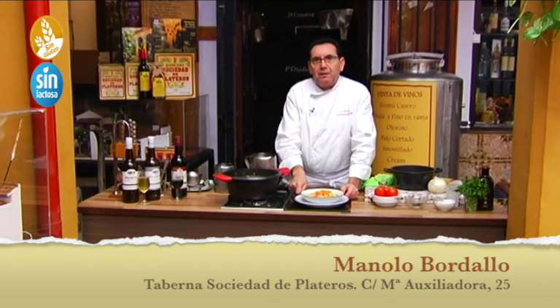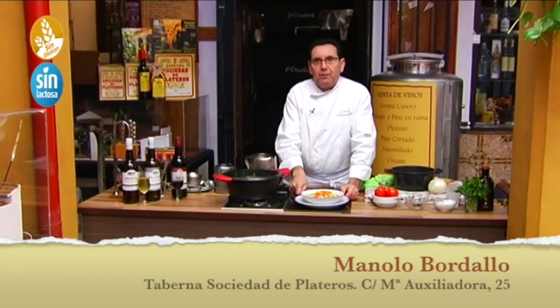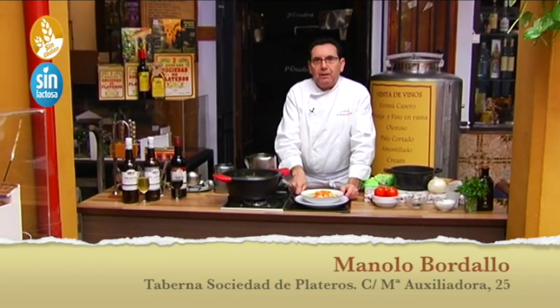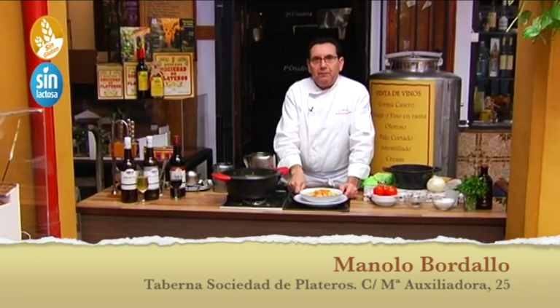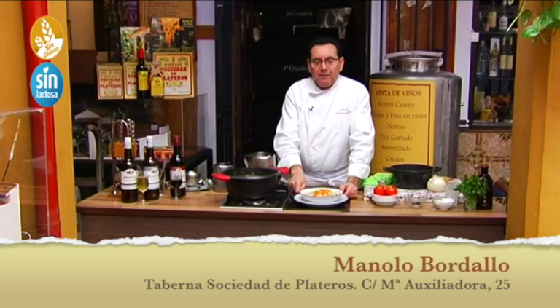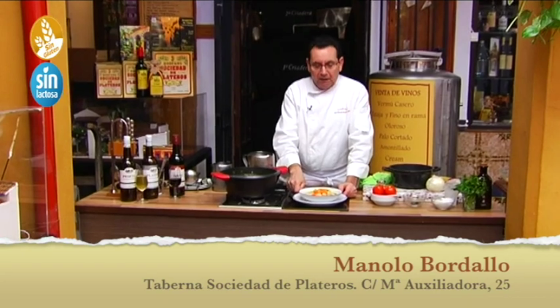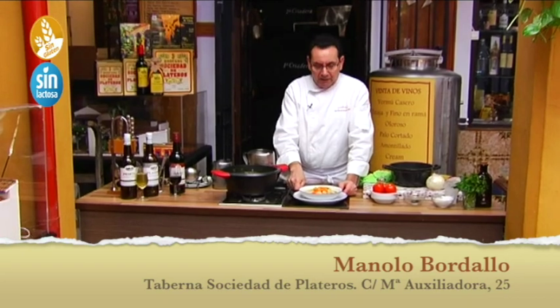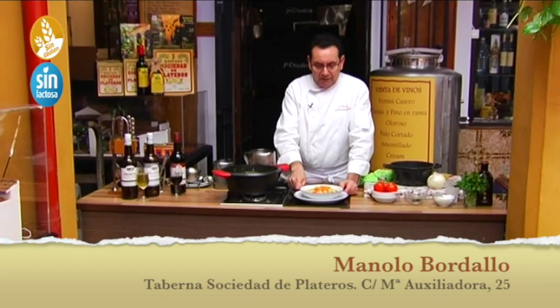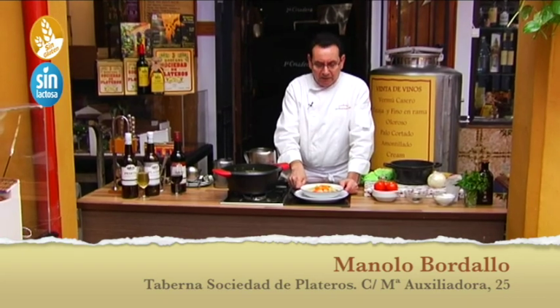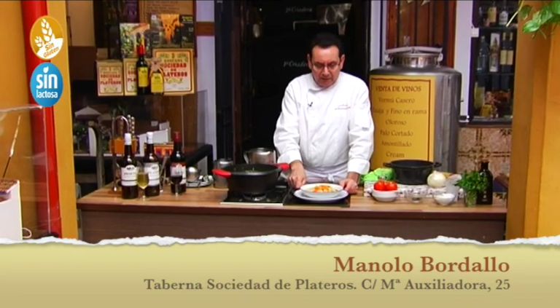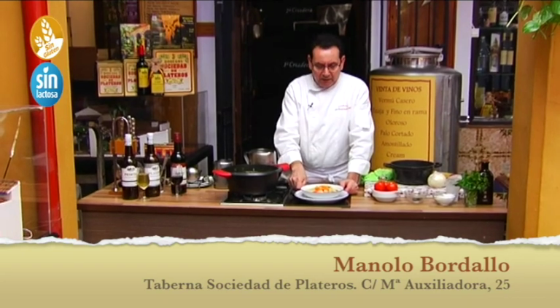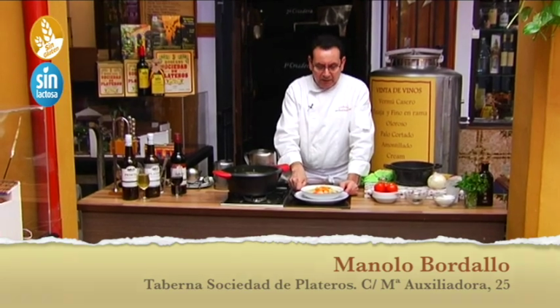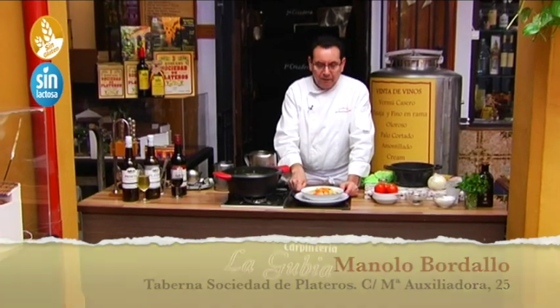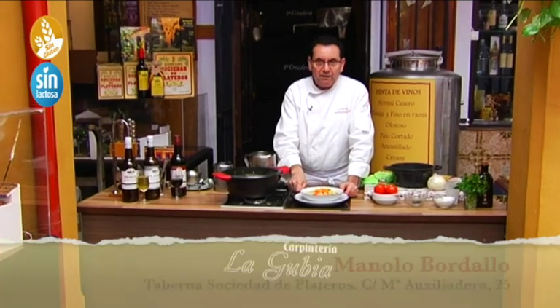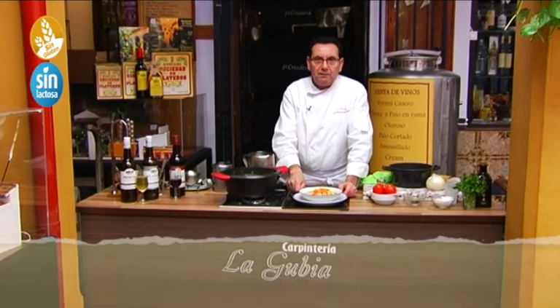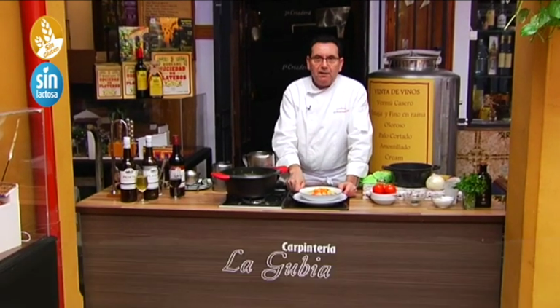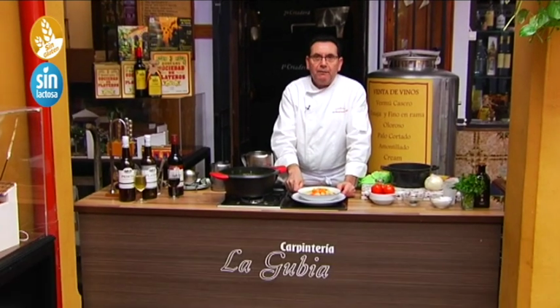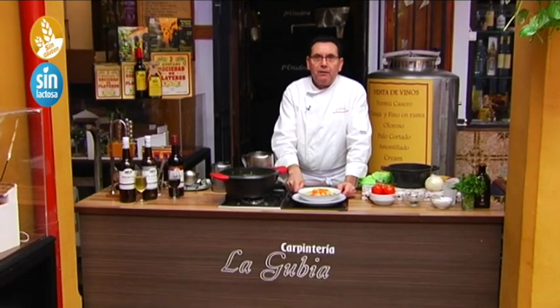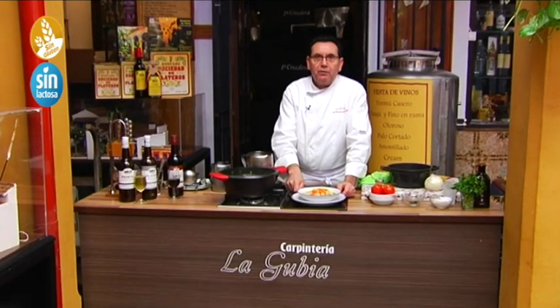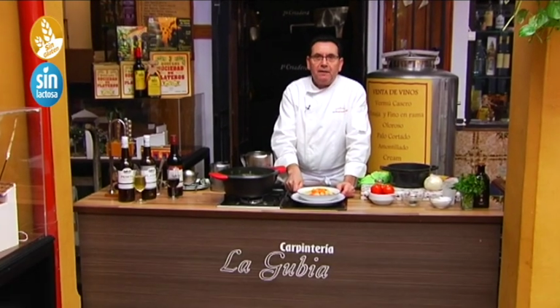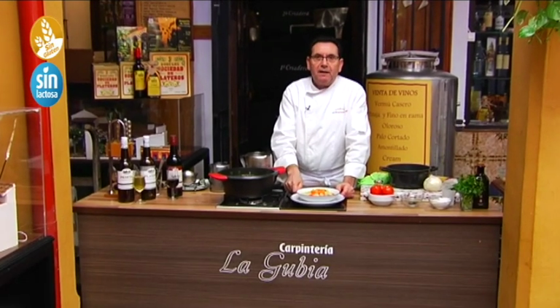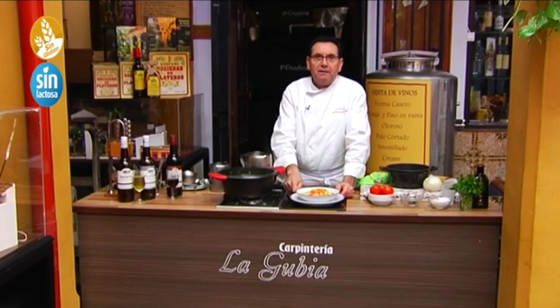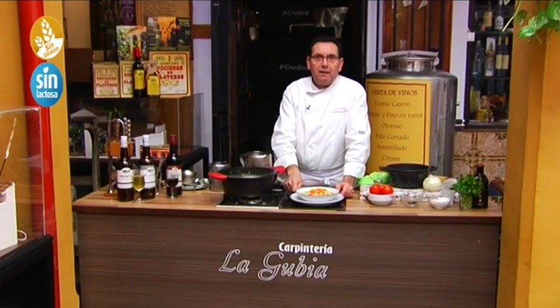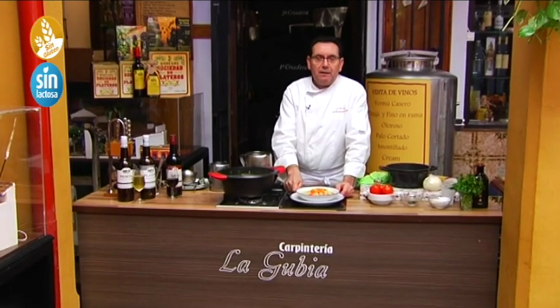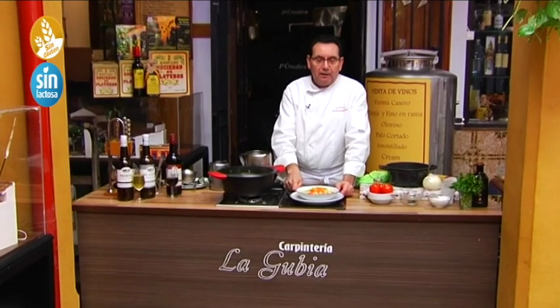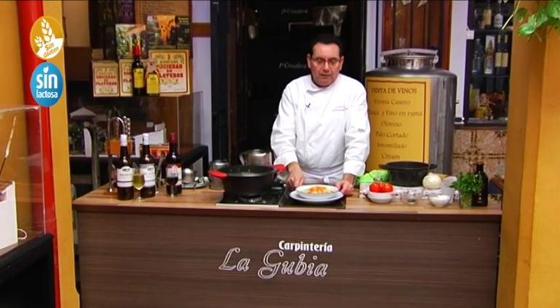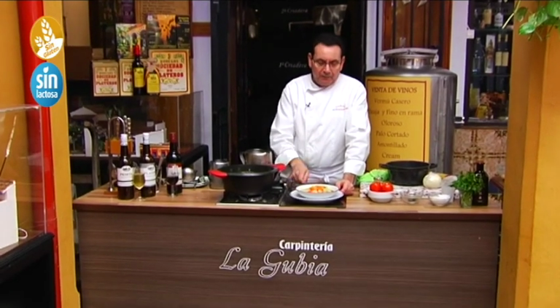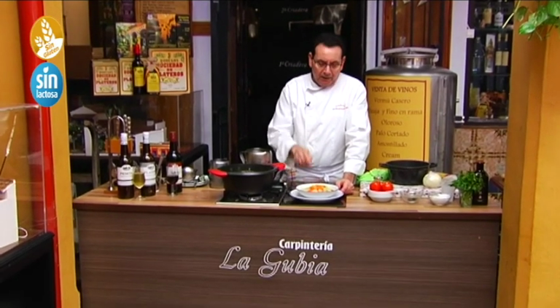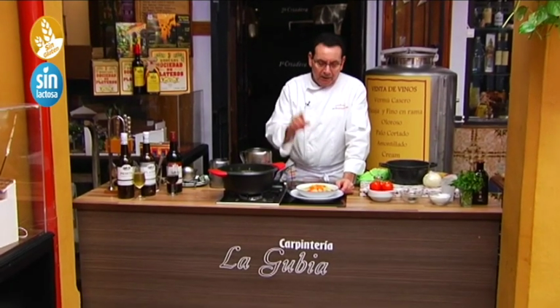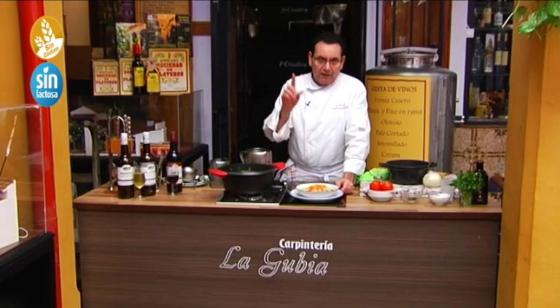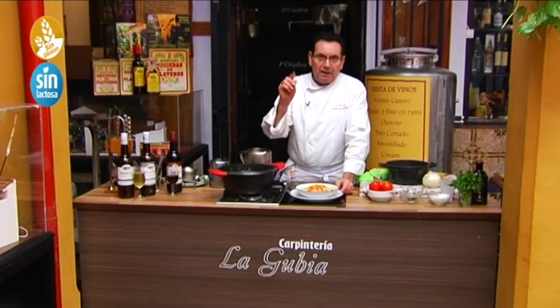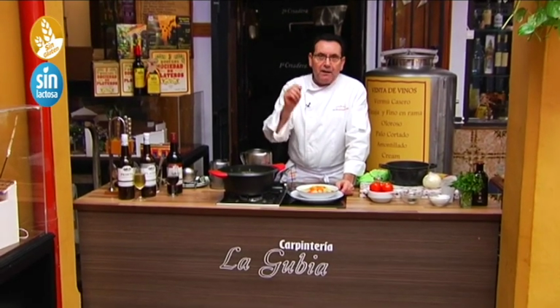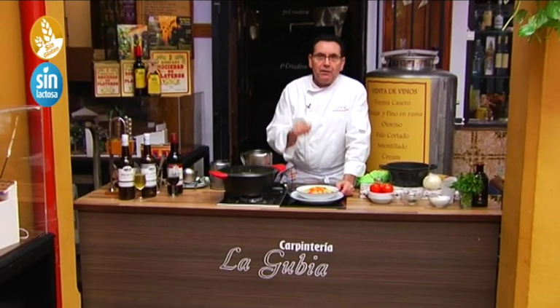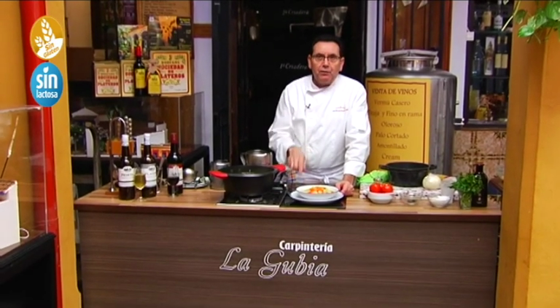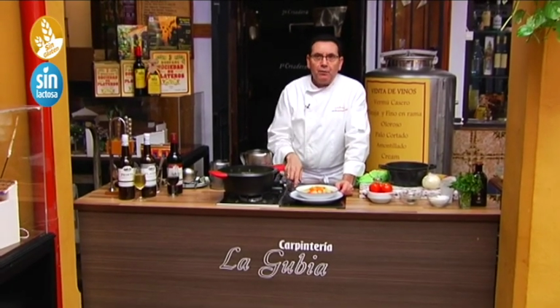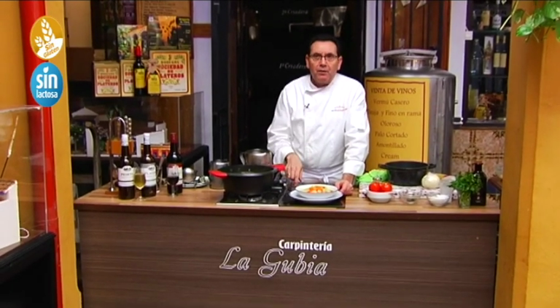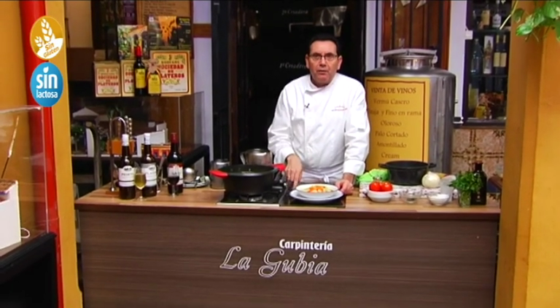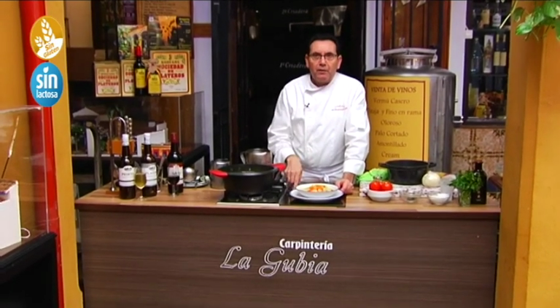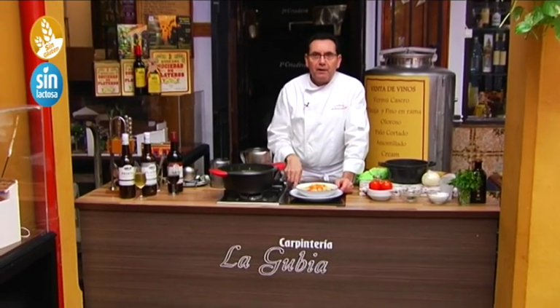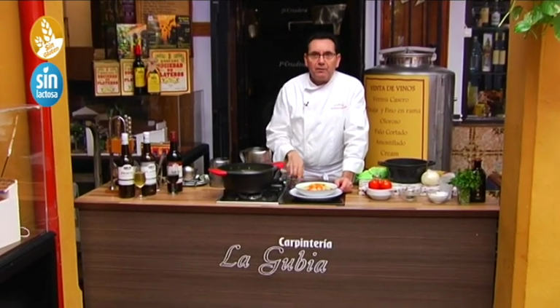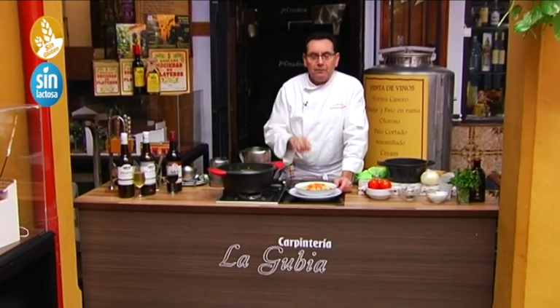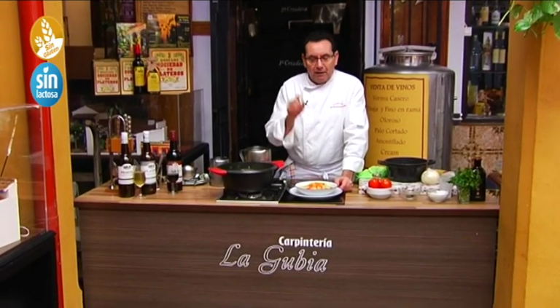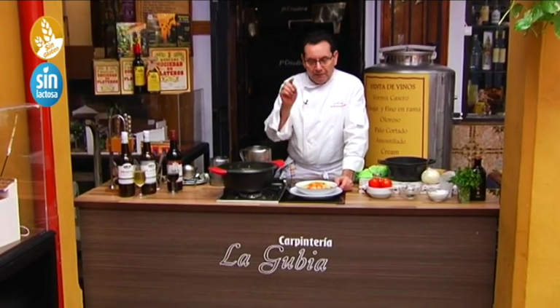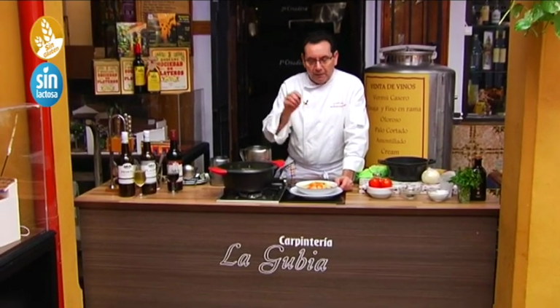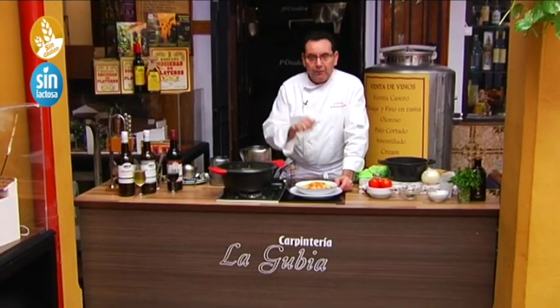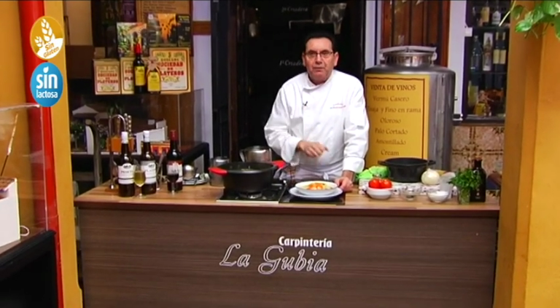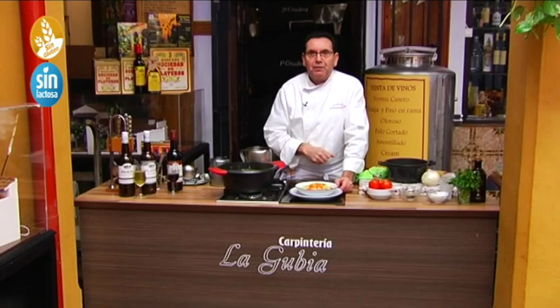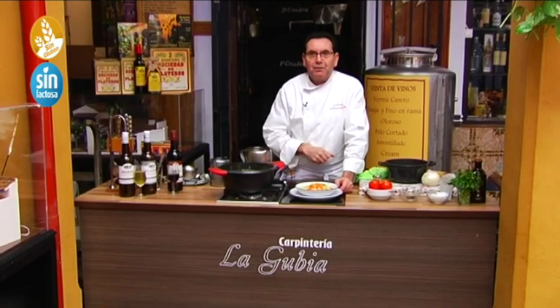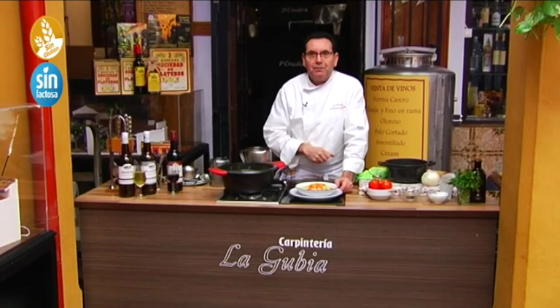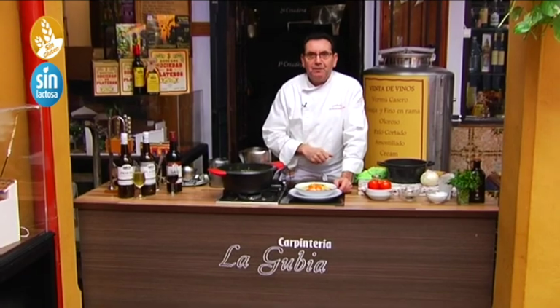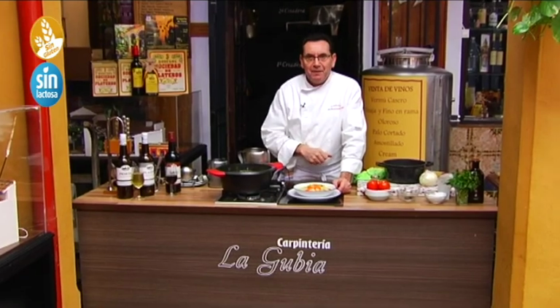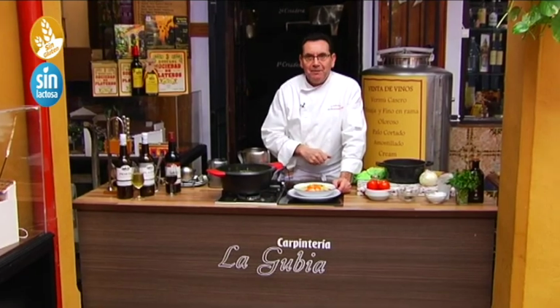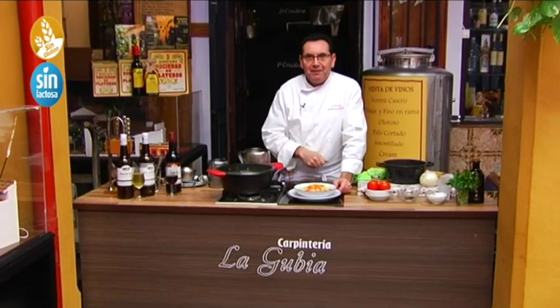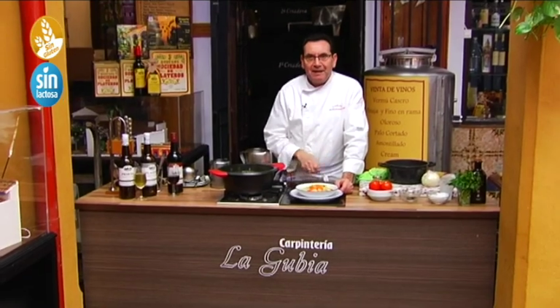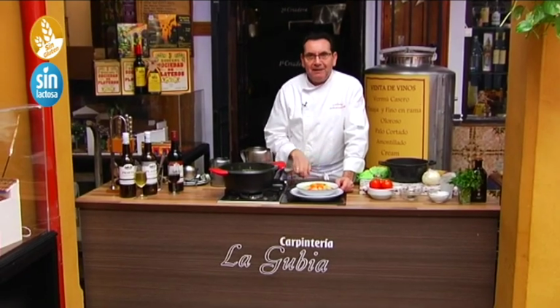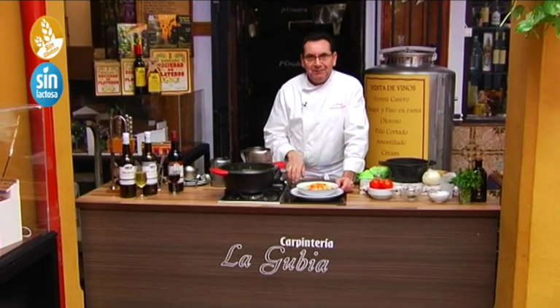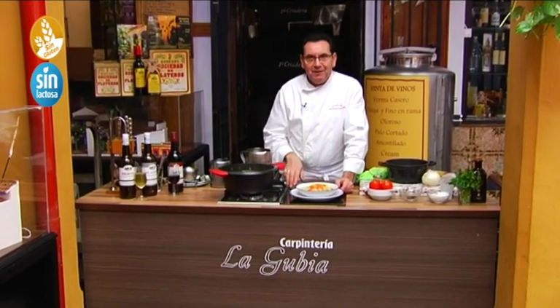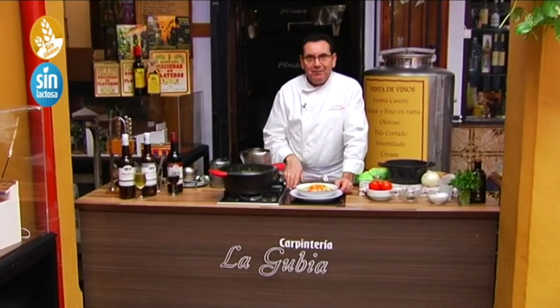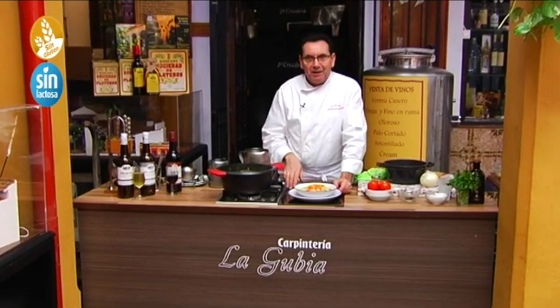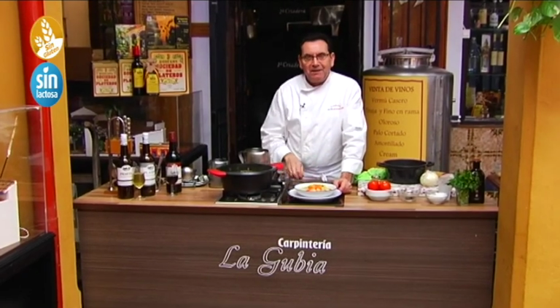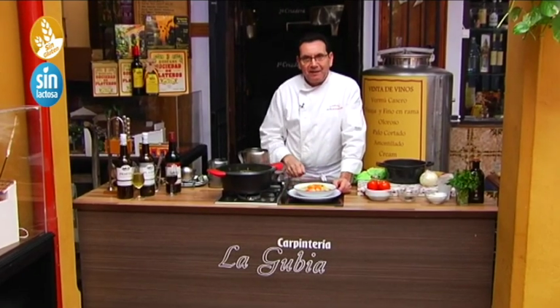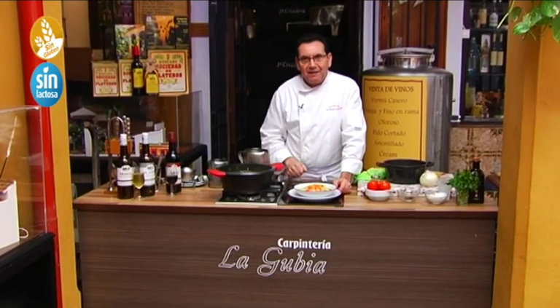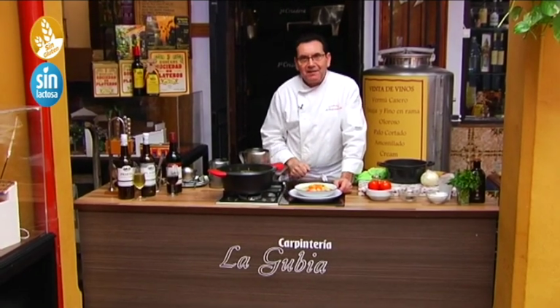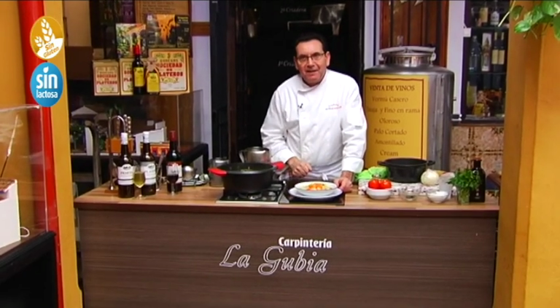A divine, cheap, and healthy dish — the most important things. Well, with this little plate of Purrusalda we say goodbye until next week, and if you want to see us before then, find us on the channel. Good afternoon, thank you!